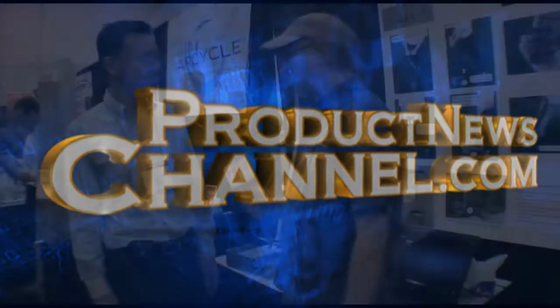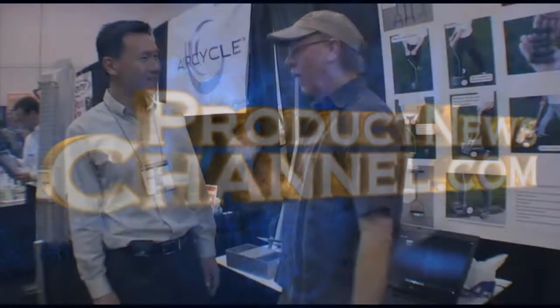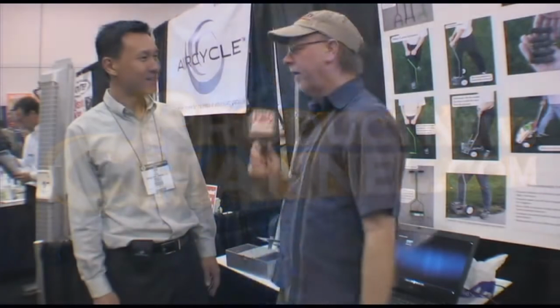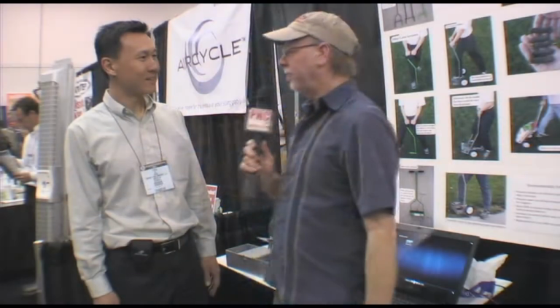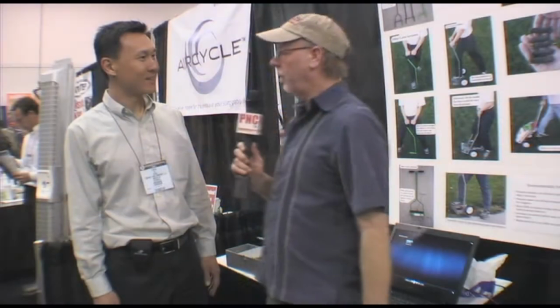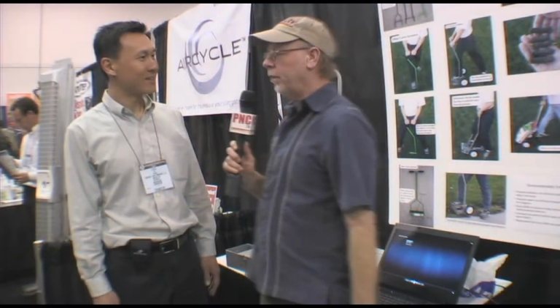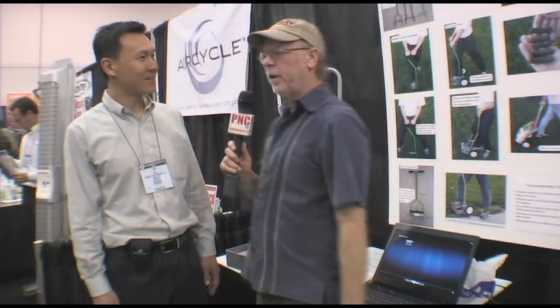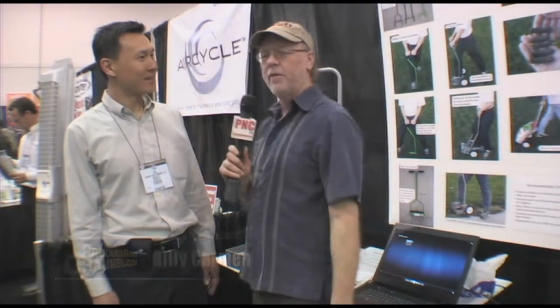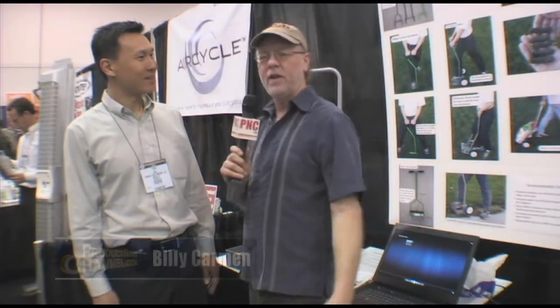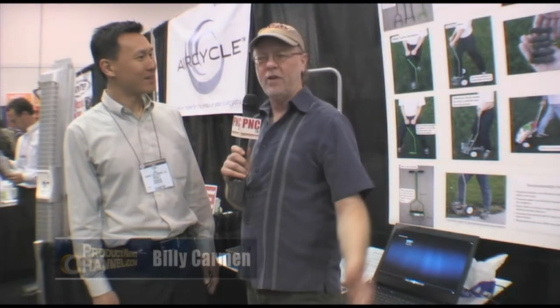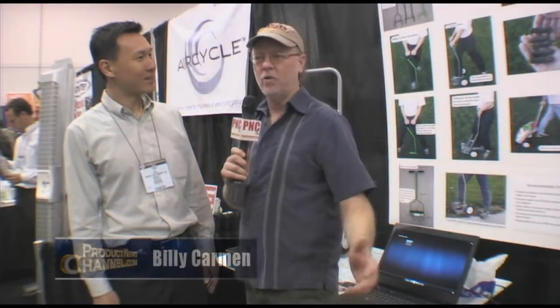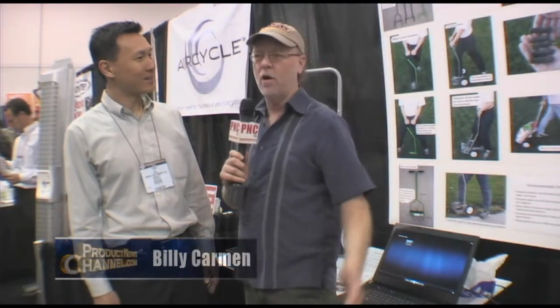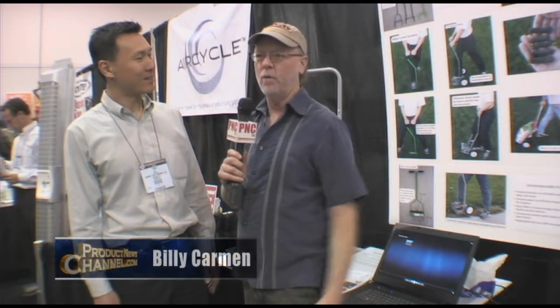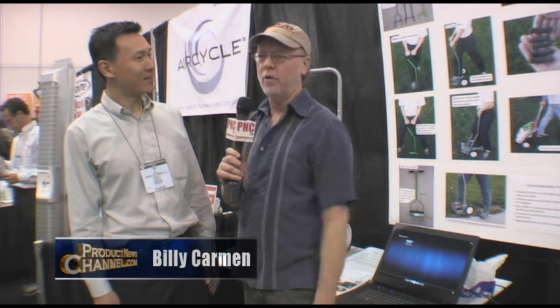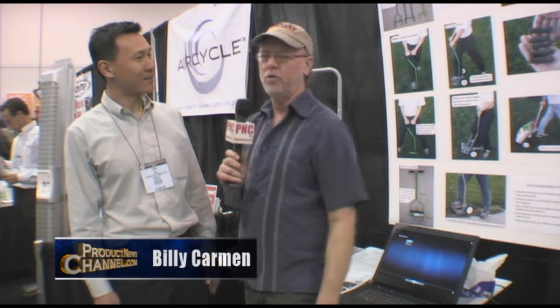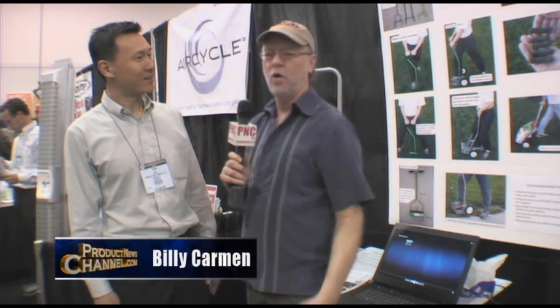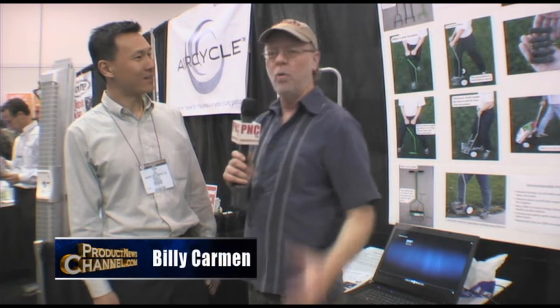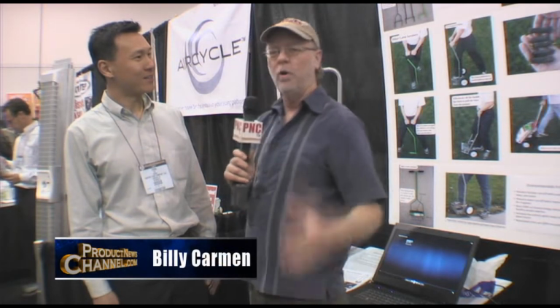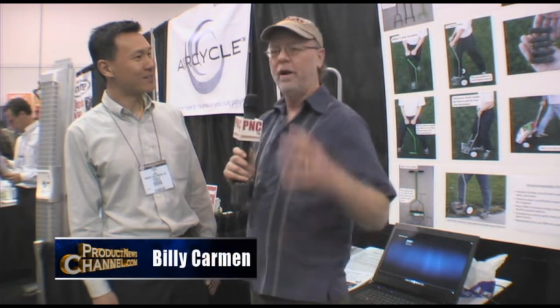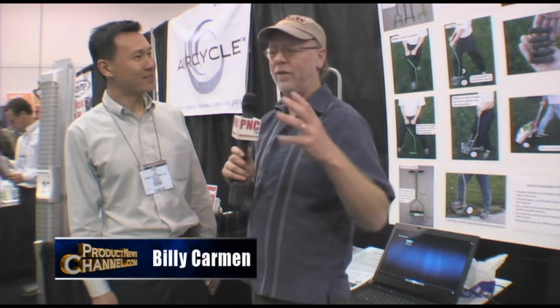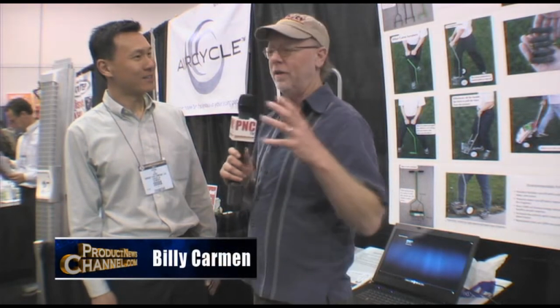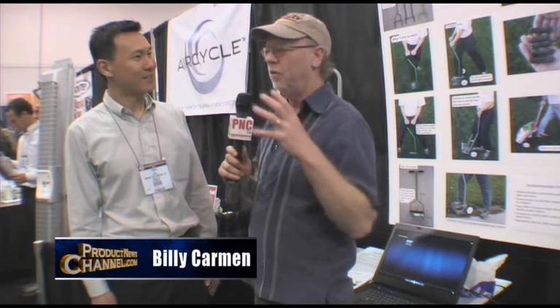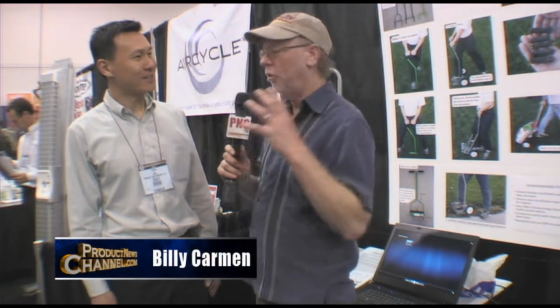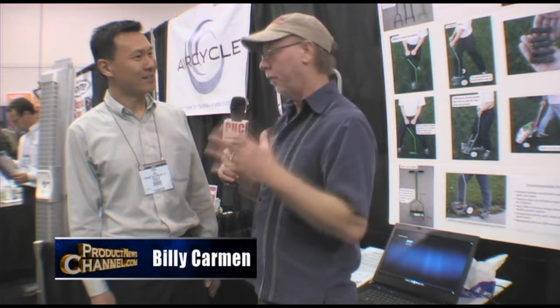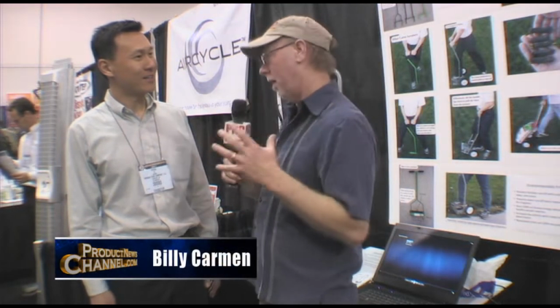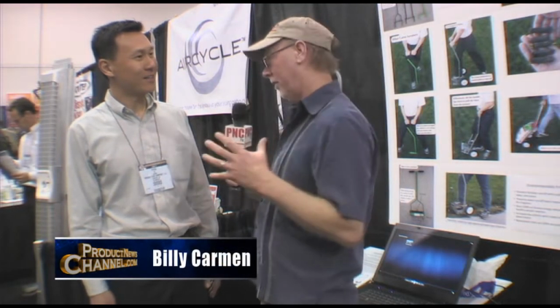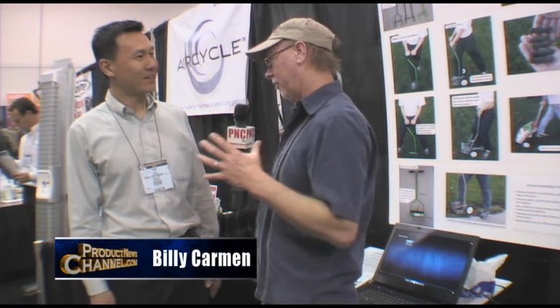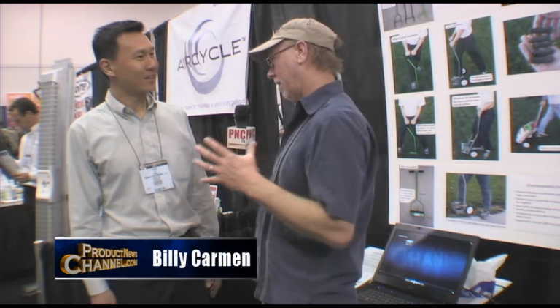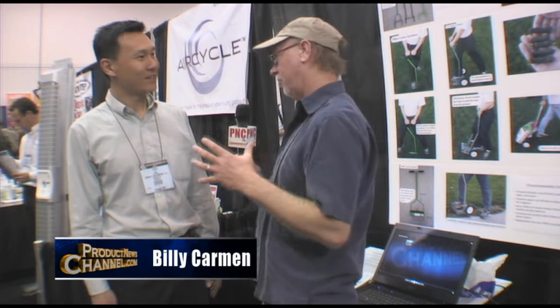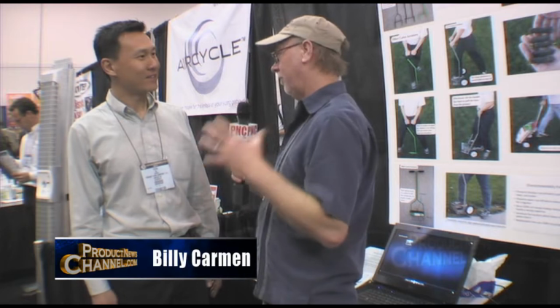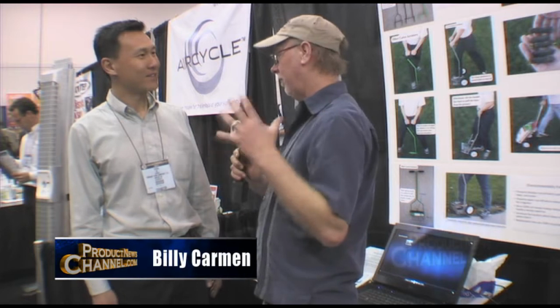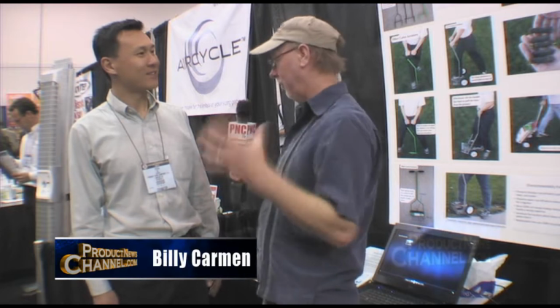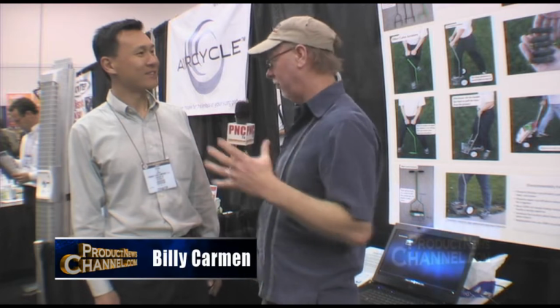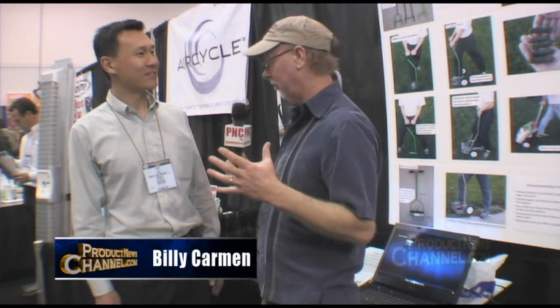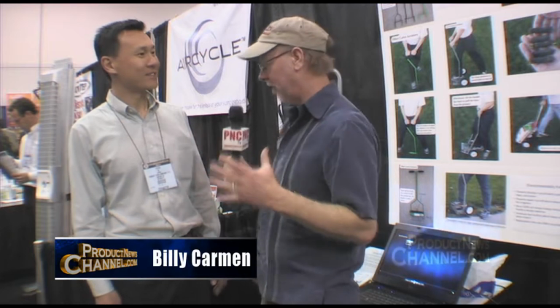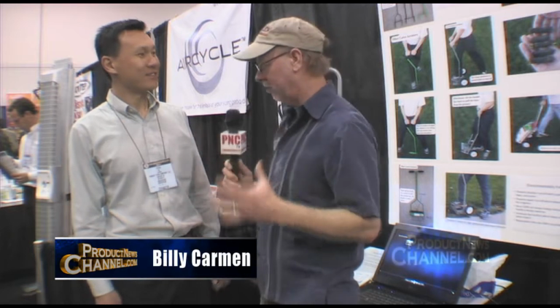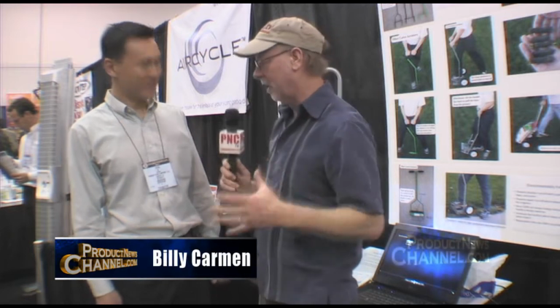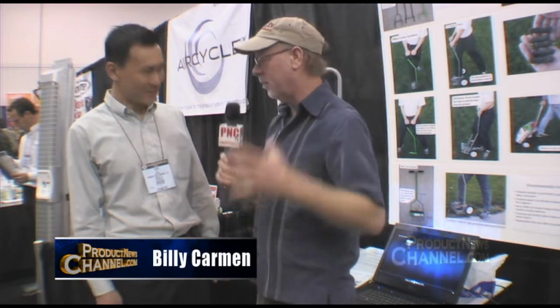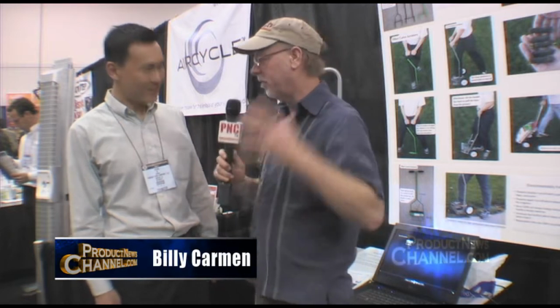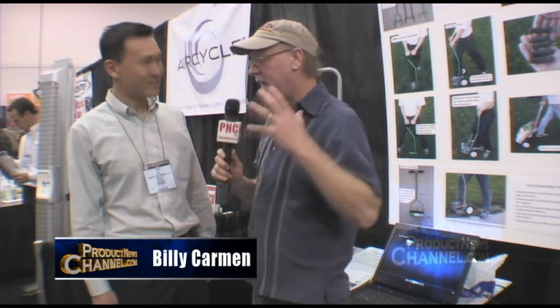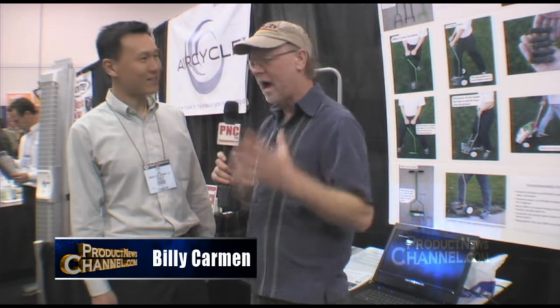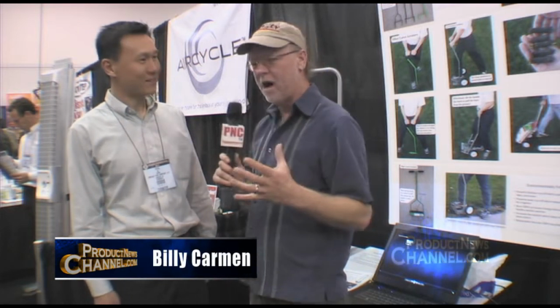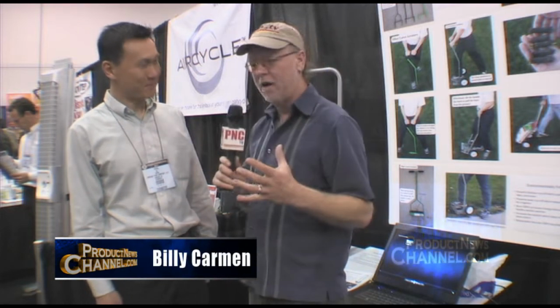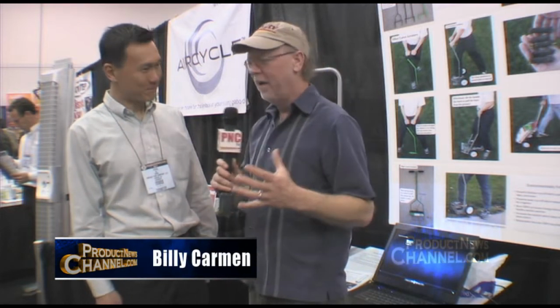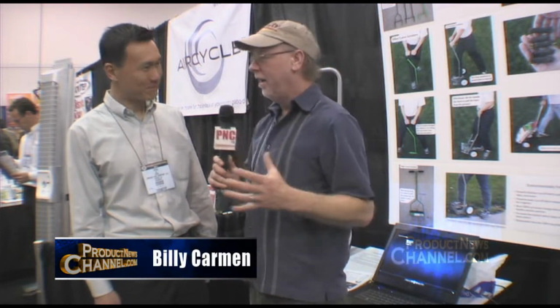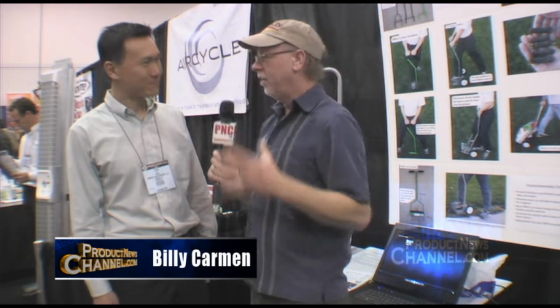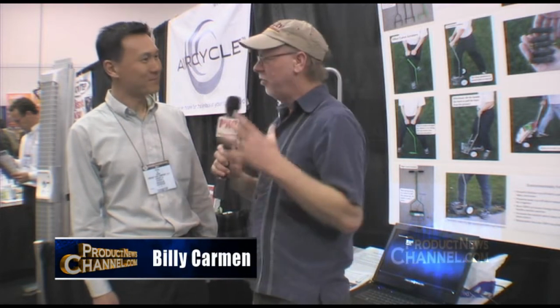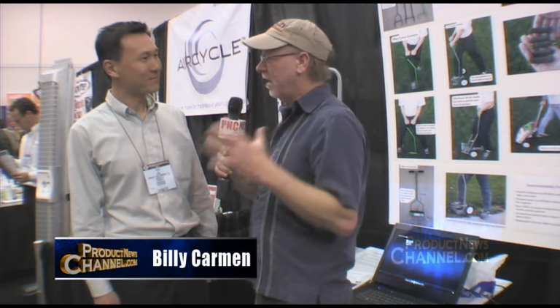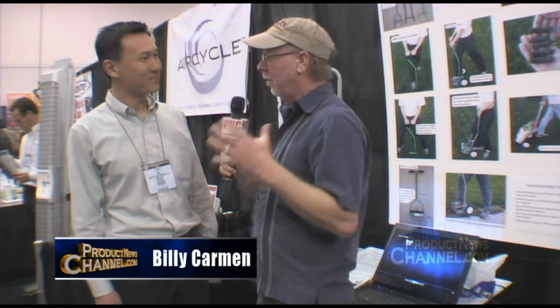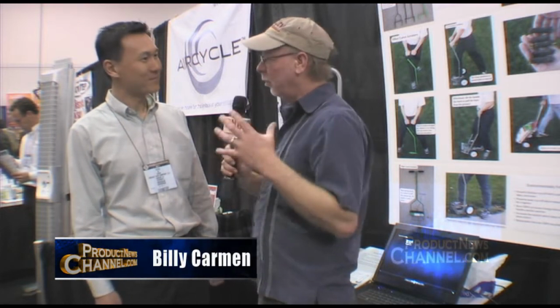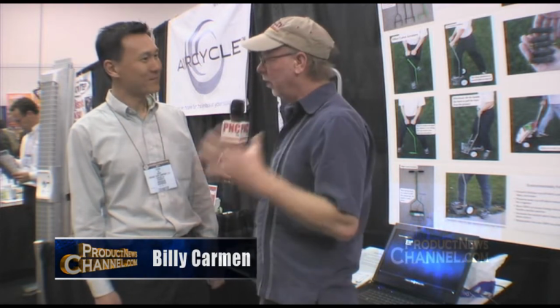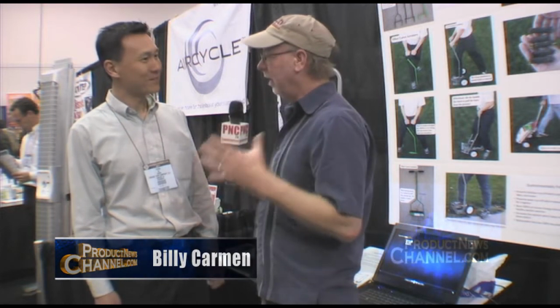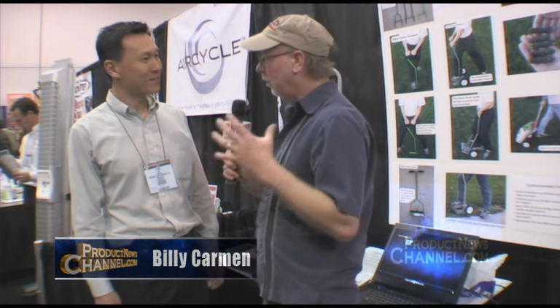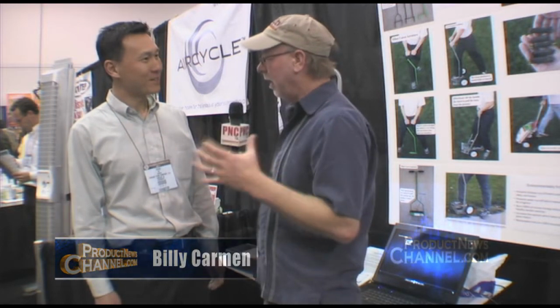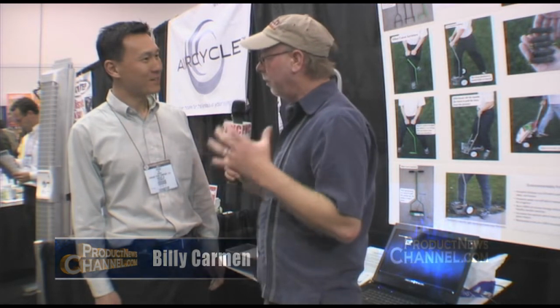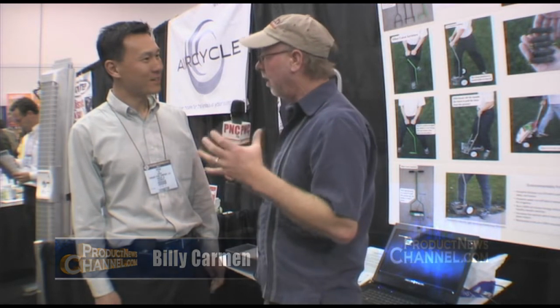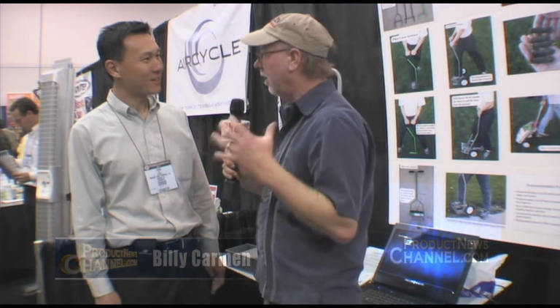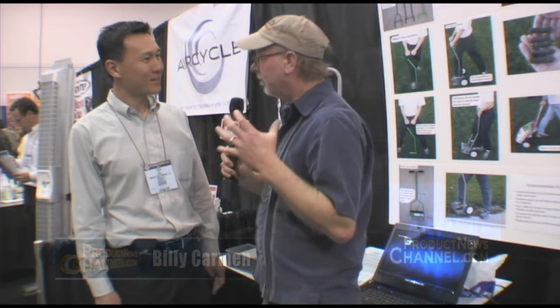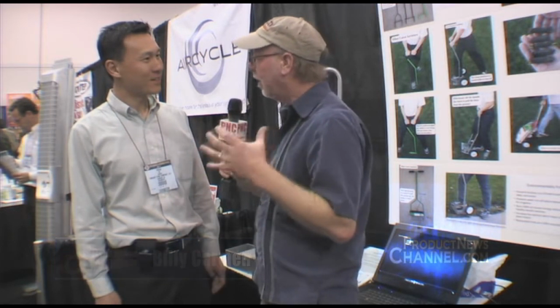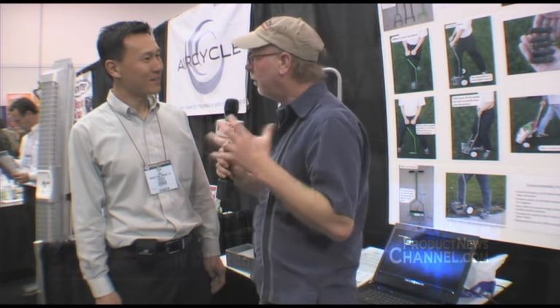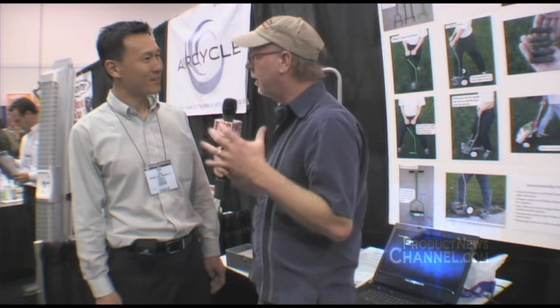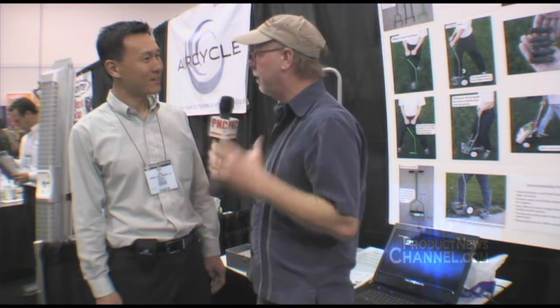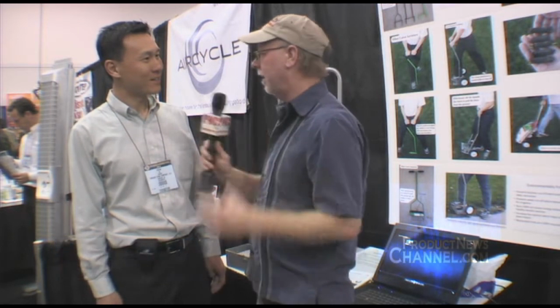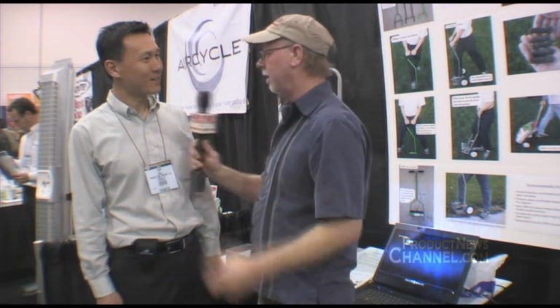Here we are at the National Hardware Show, in the new product section — the invention section. I'm with Yao, and you've got a really great product. Tell me about it.